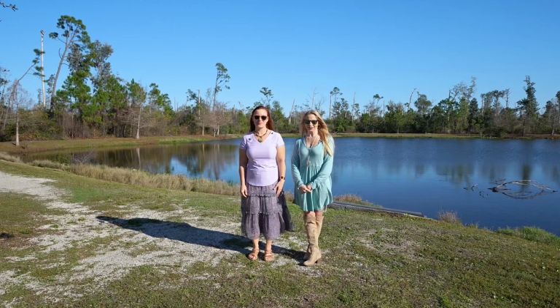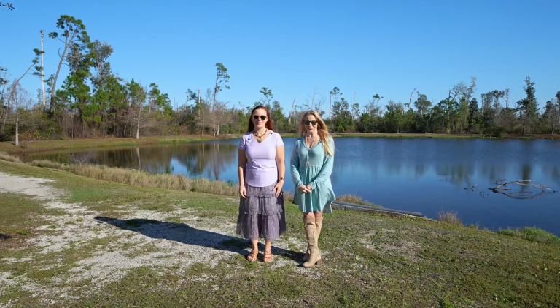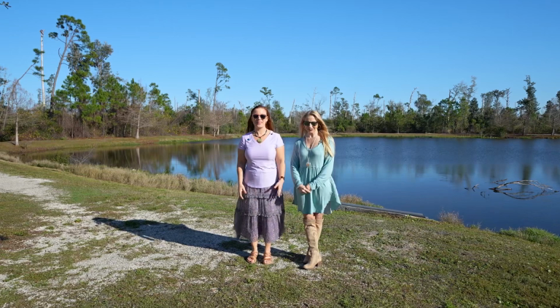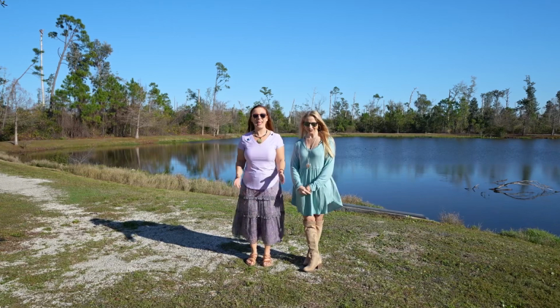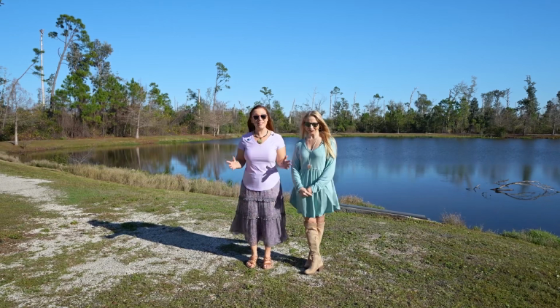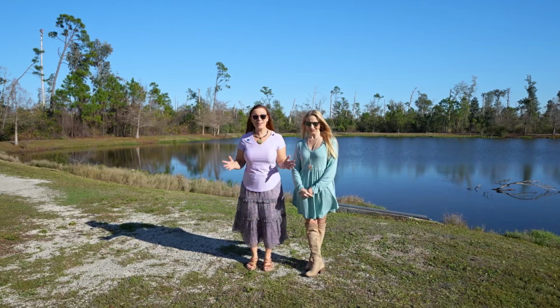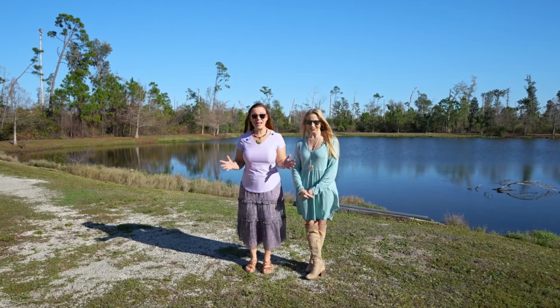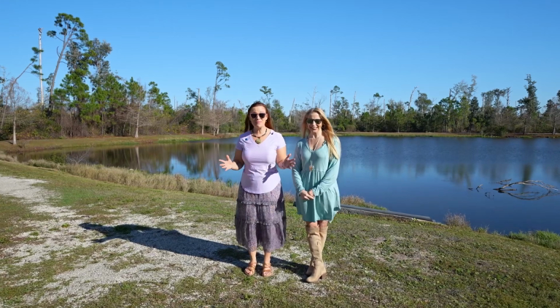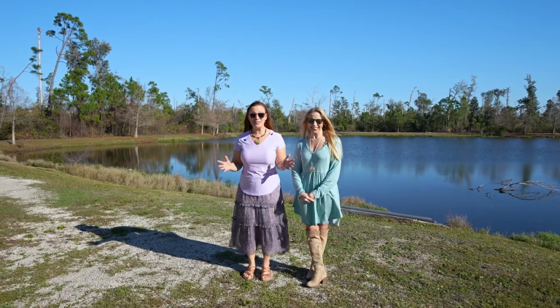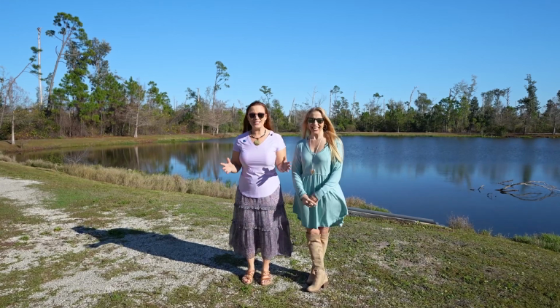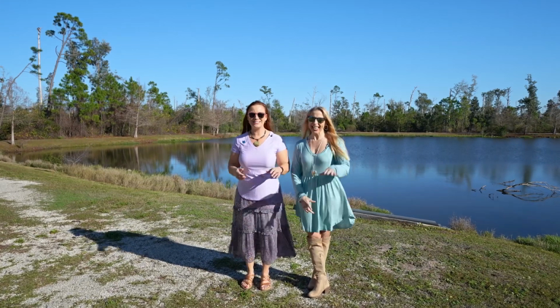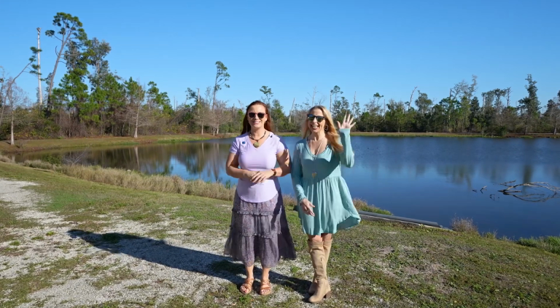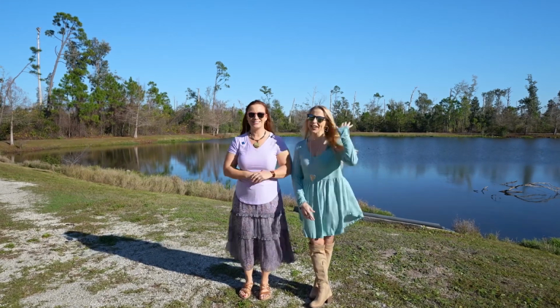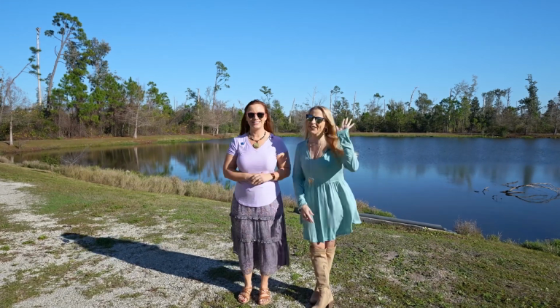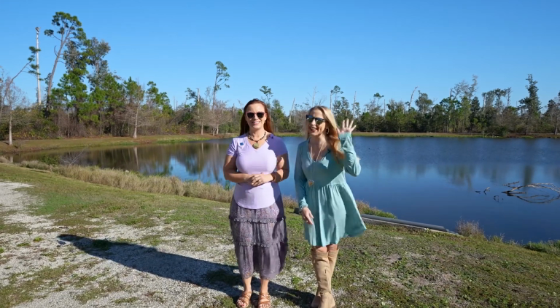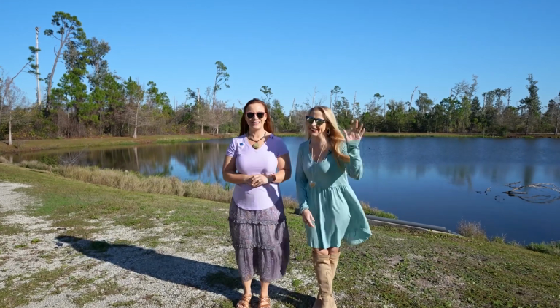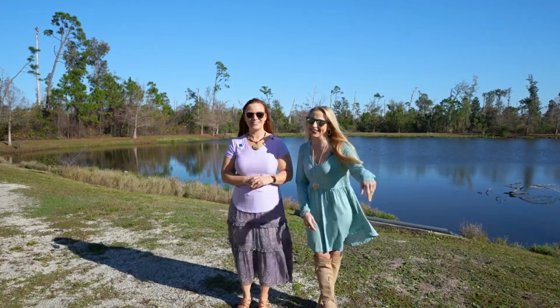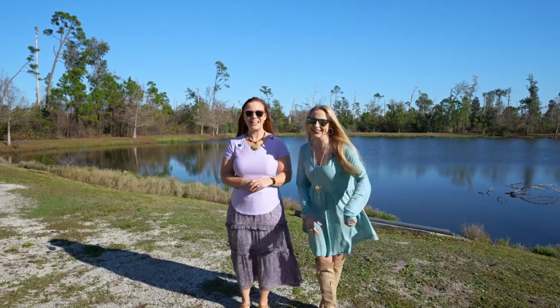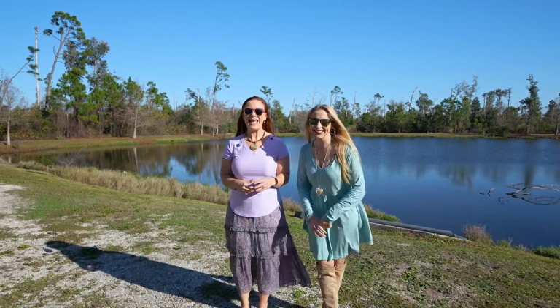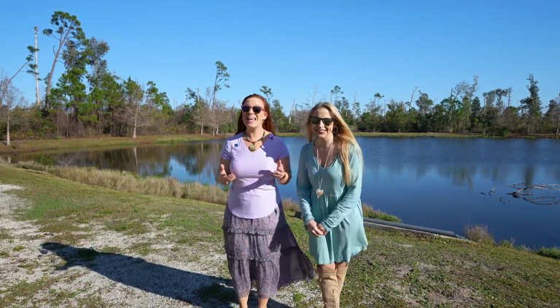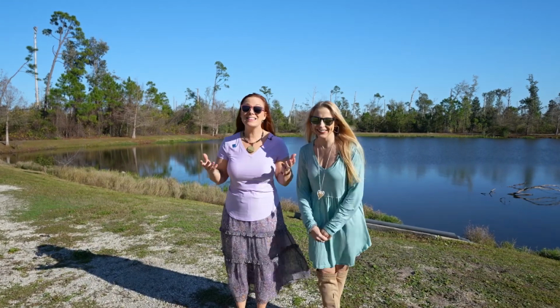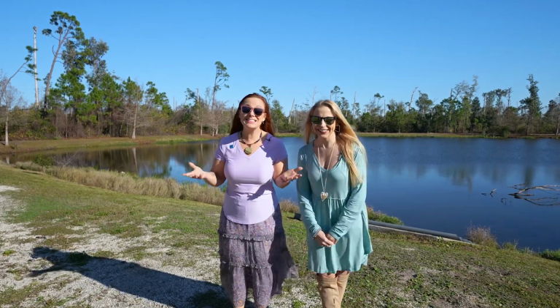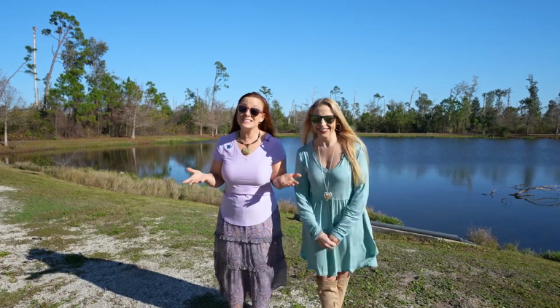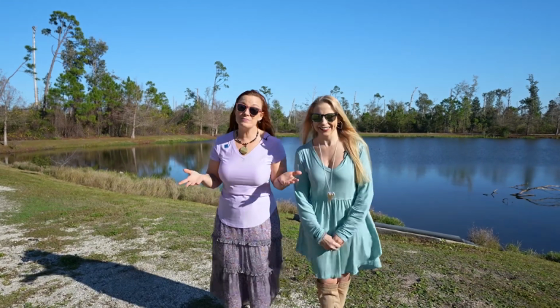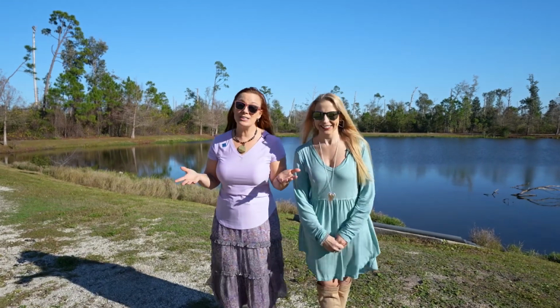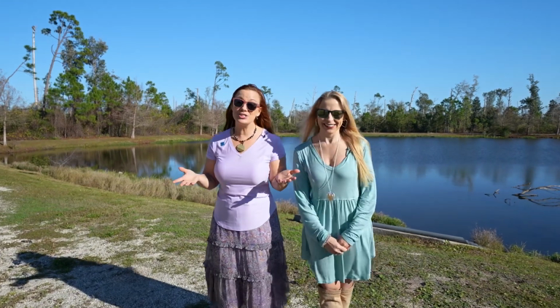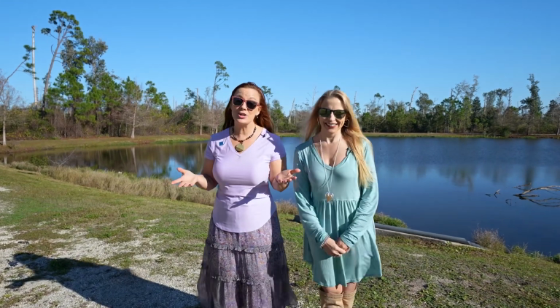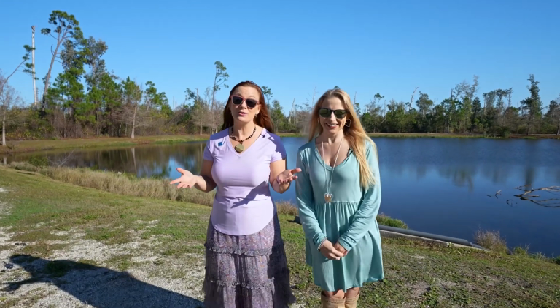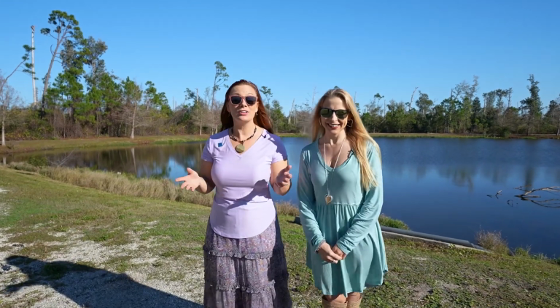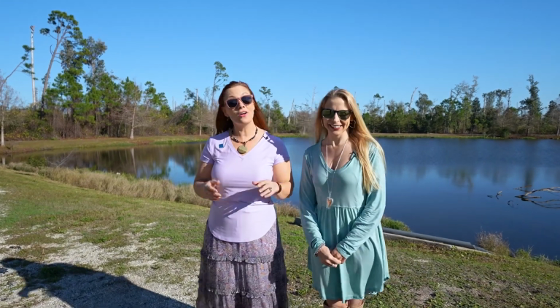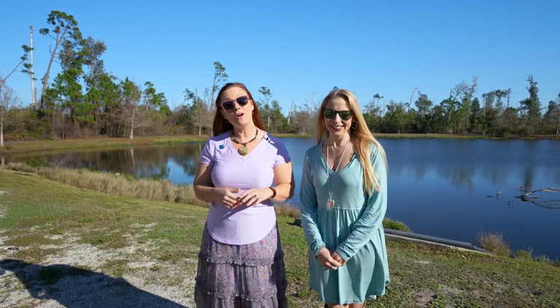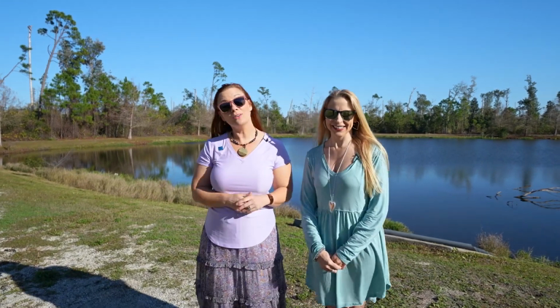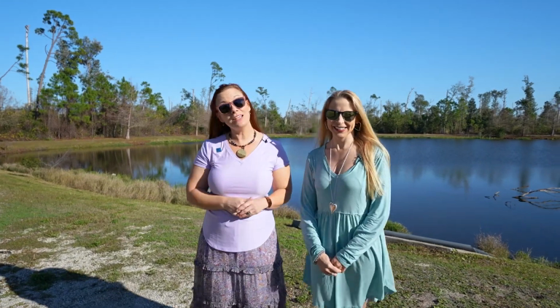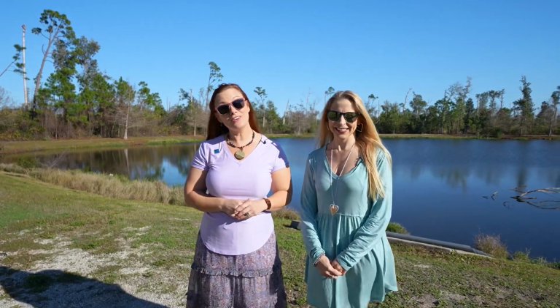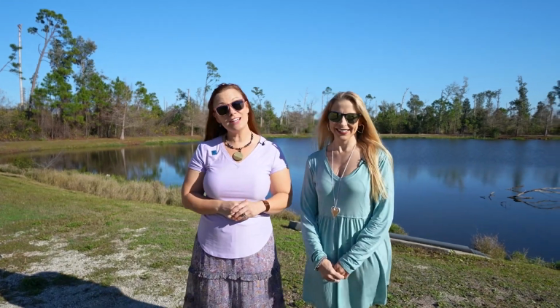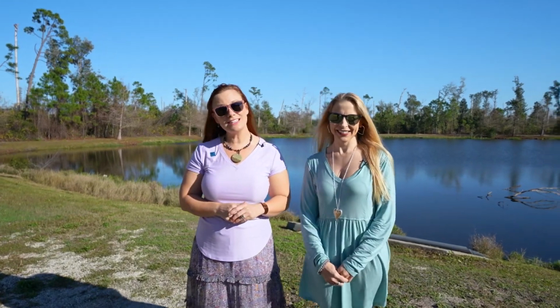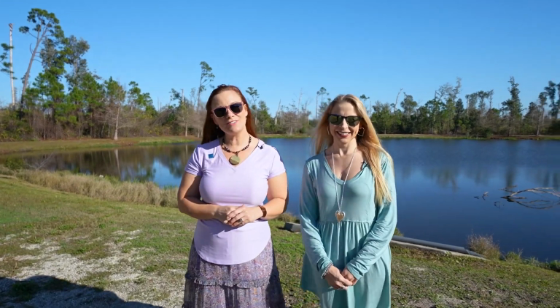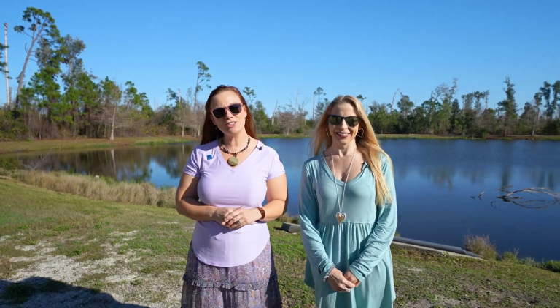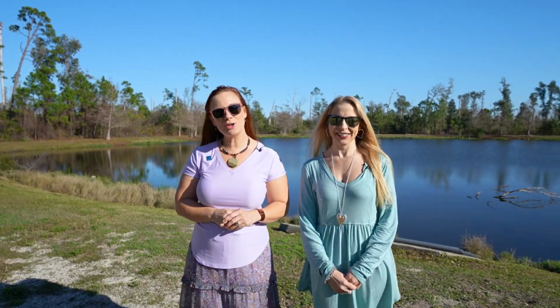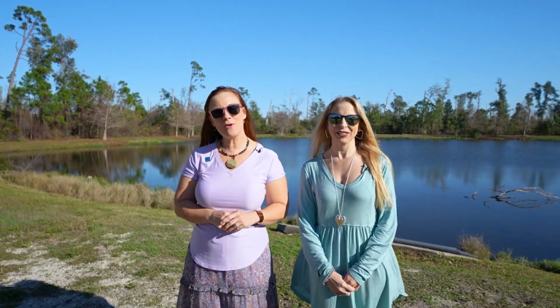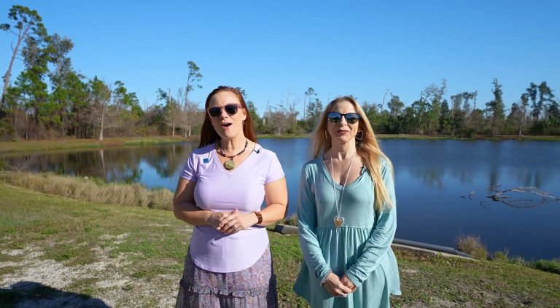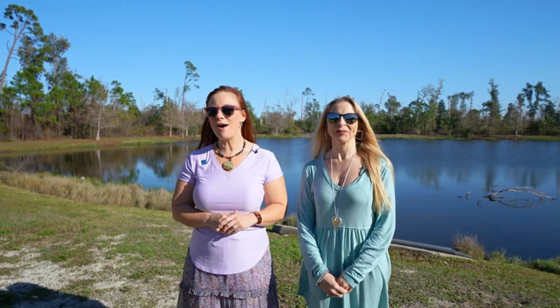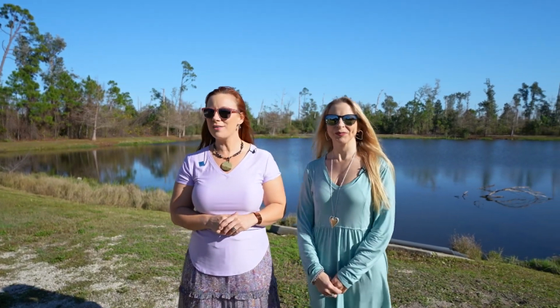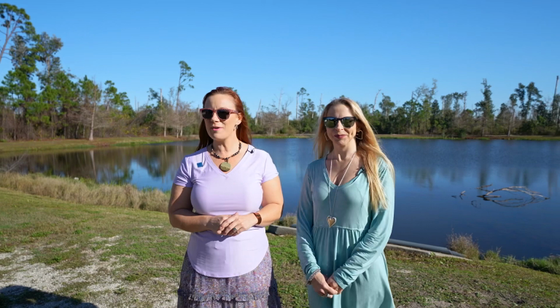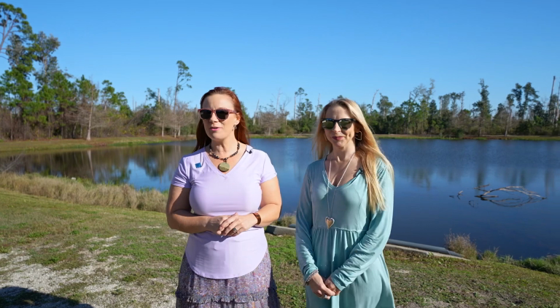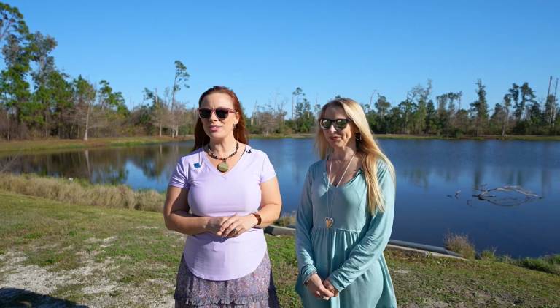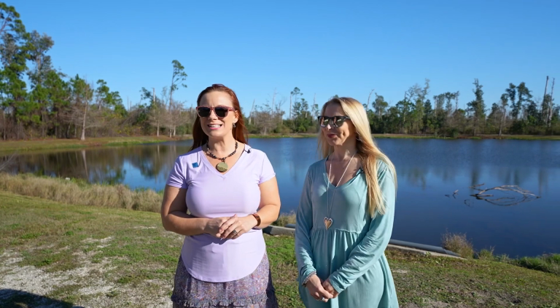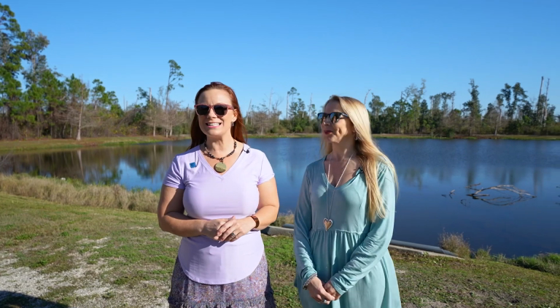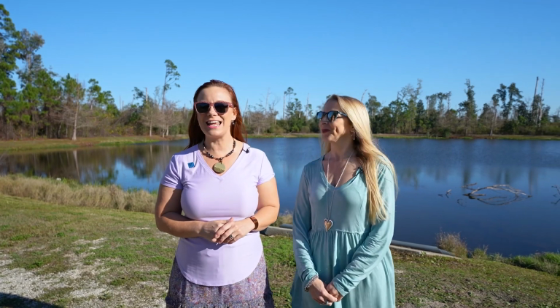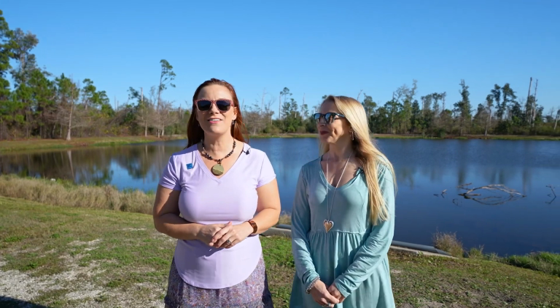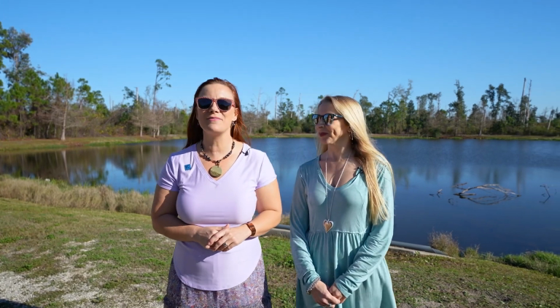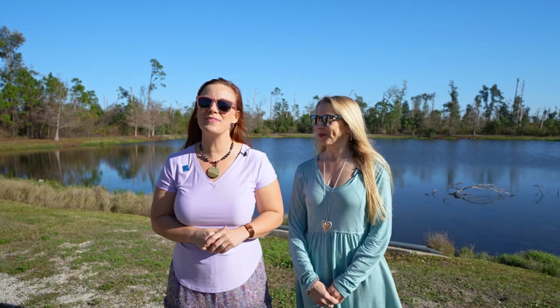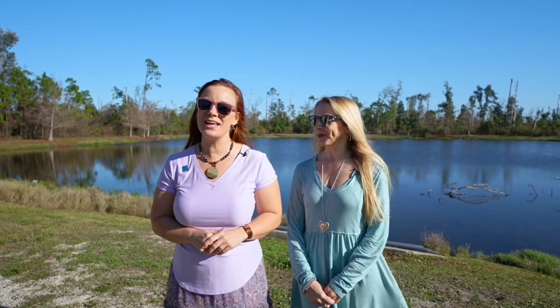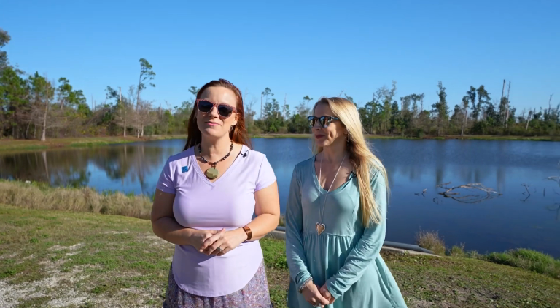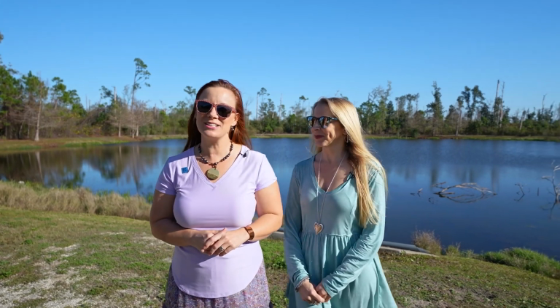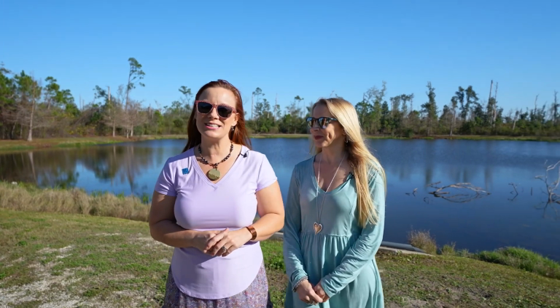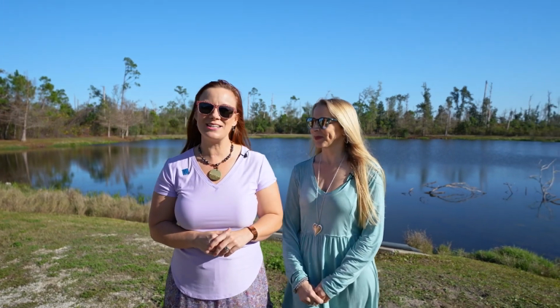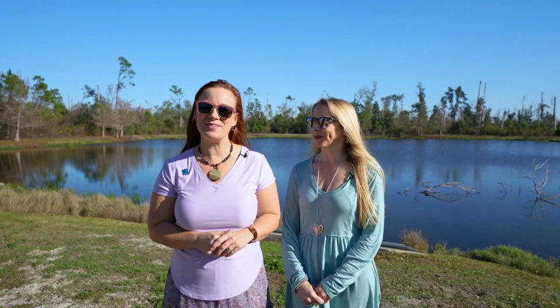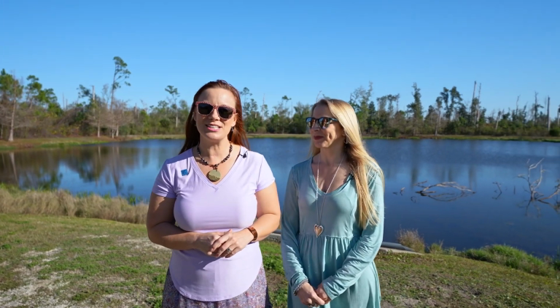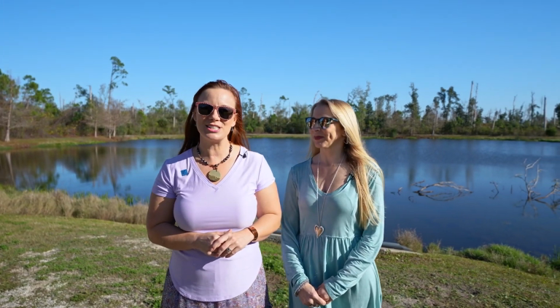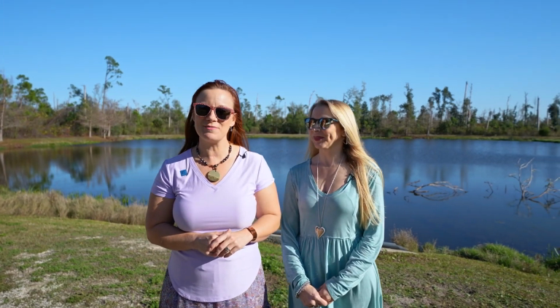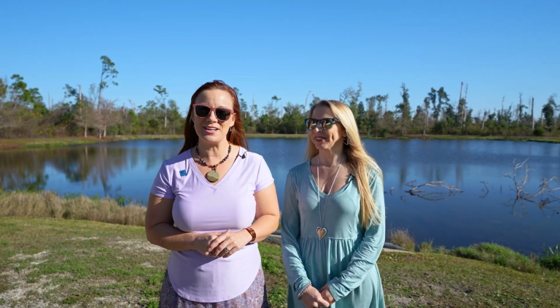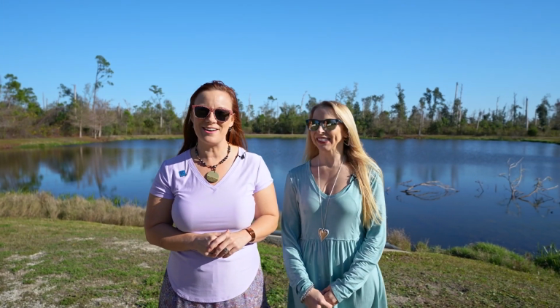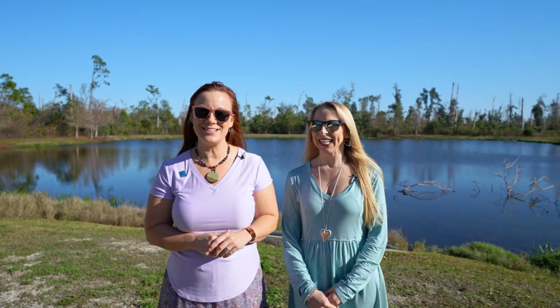Hey there, I'm Brit and I'm Heather, and this is The Beach Show — your only internet TV show all about real estate on Panama City Beach and beyond.